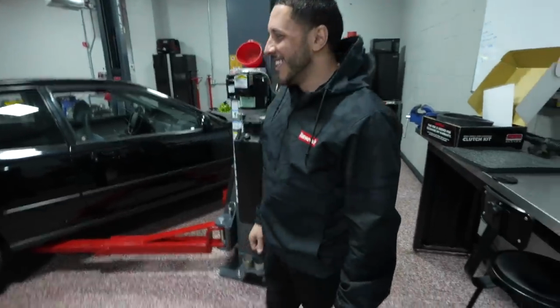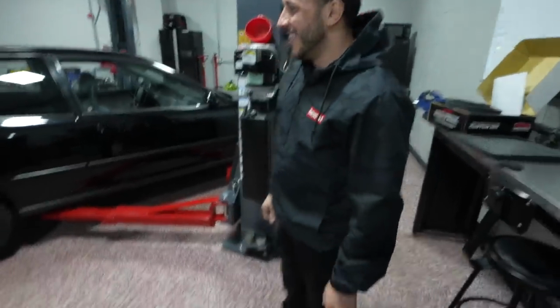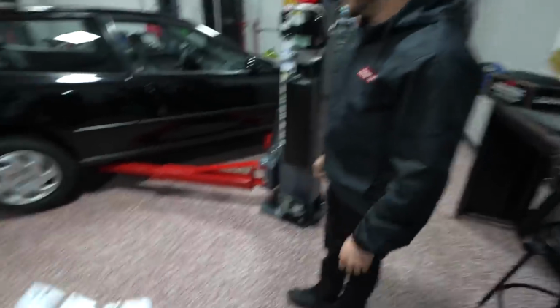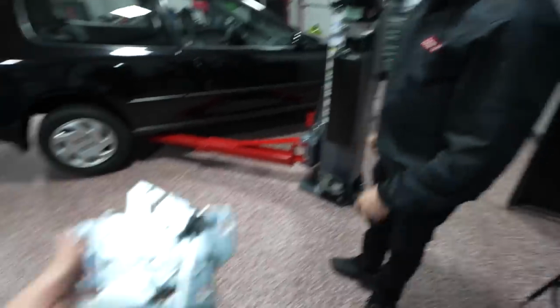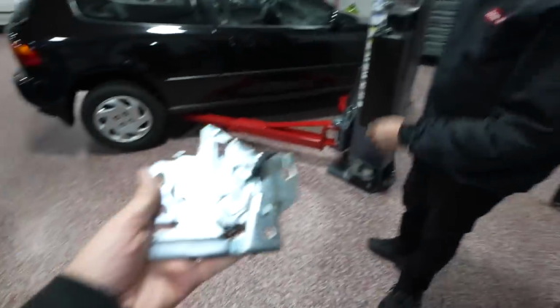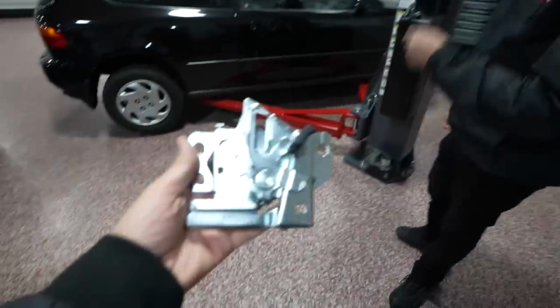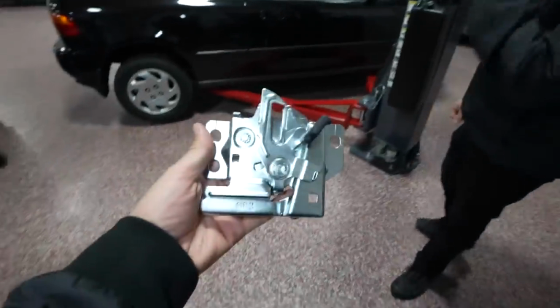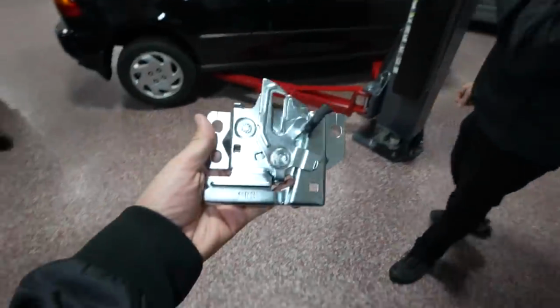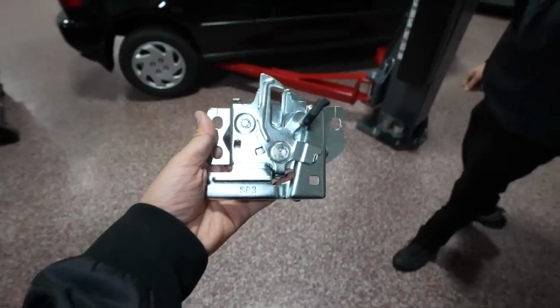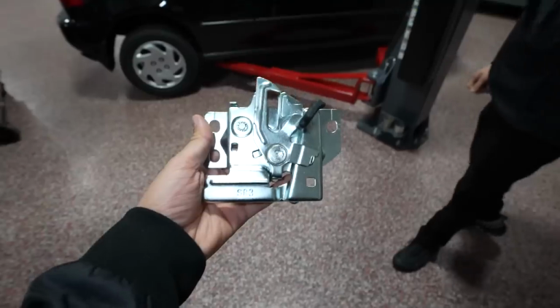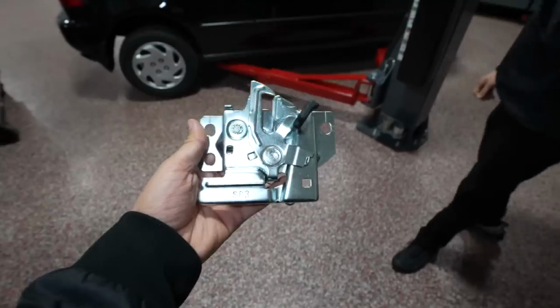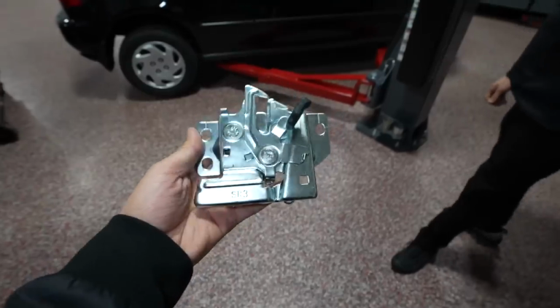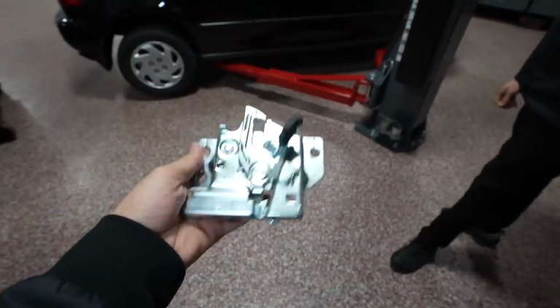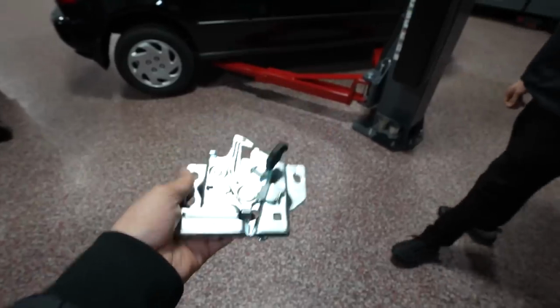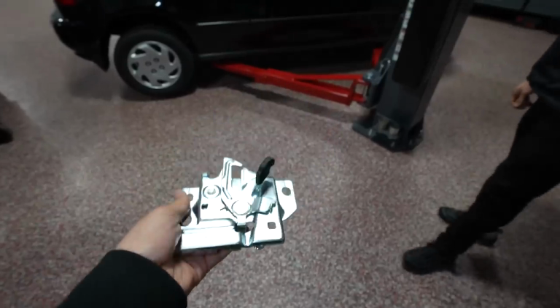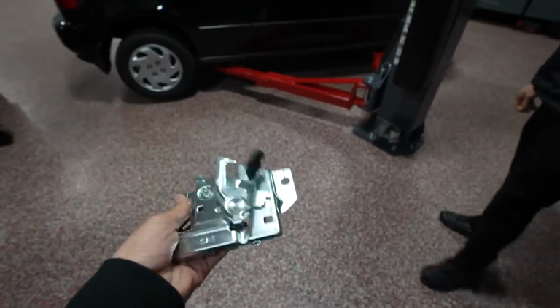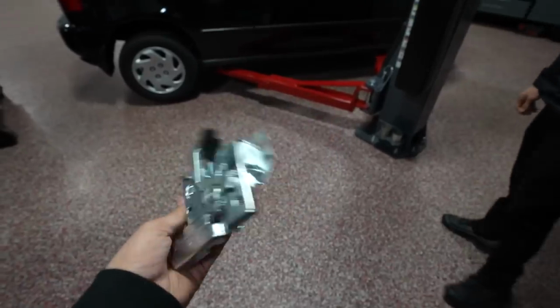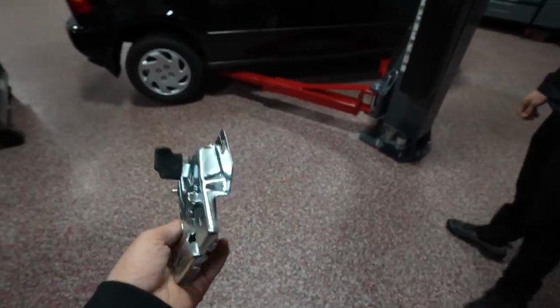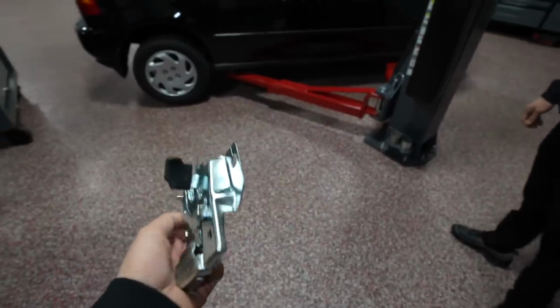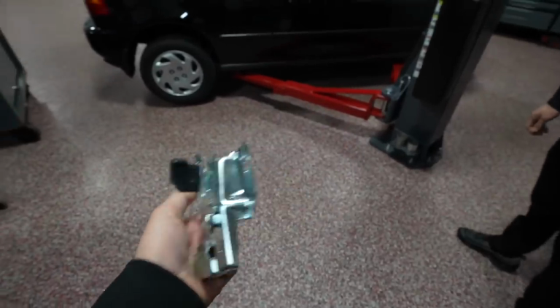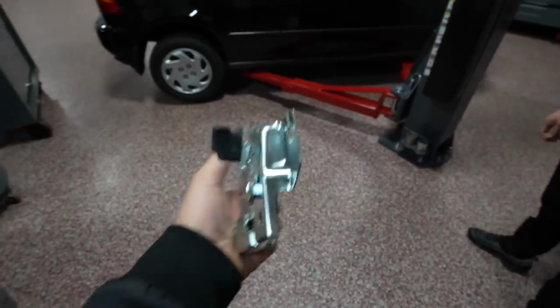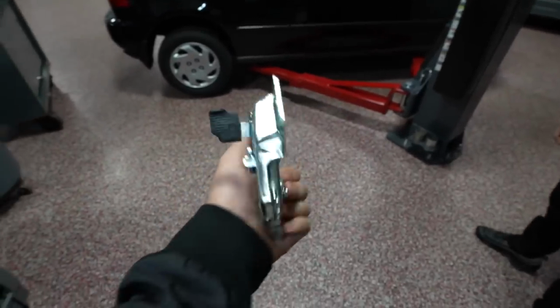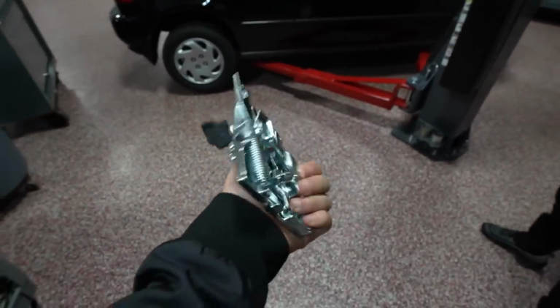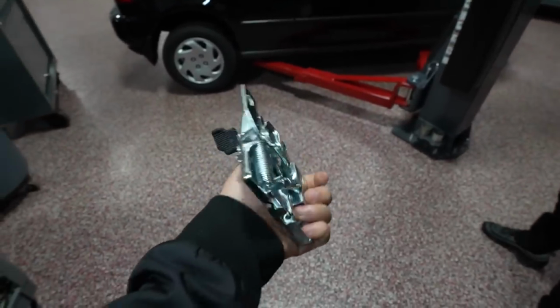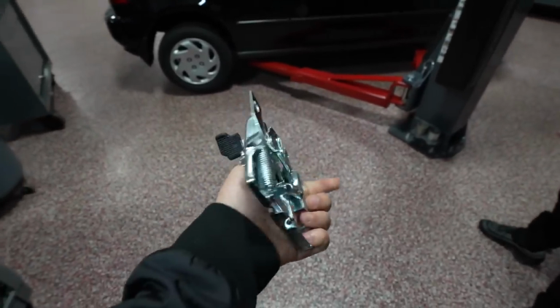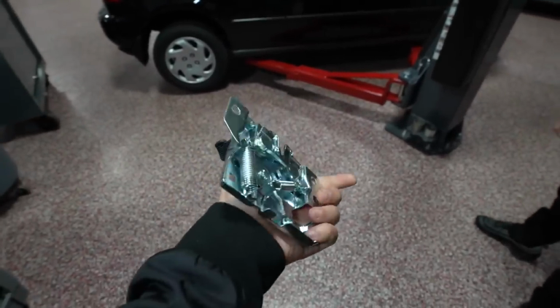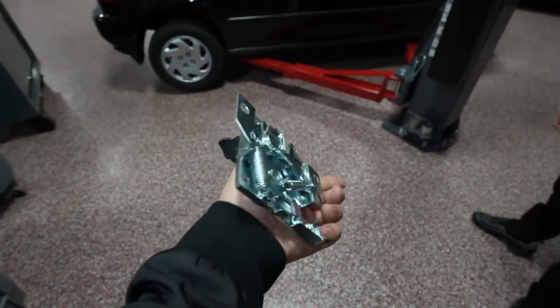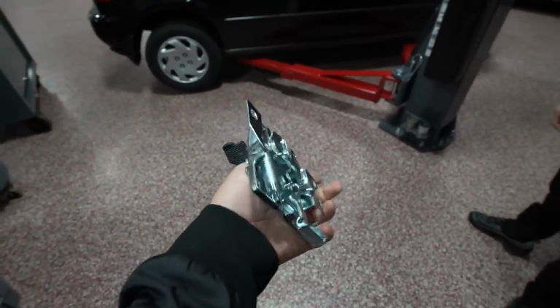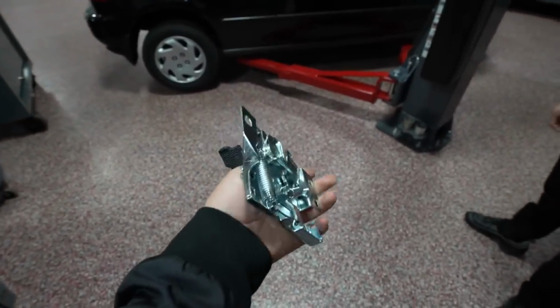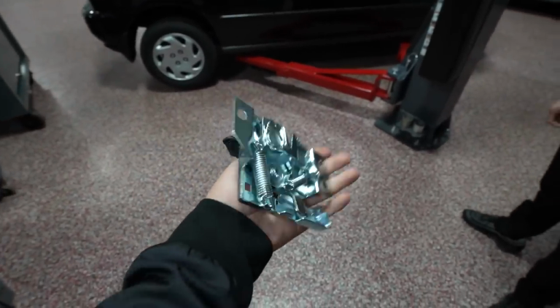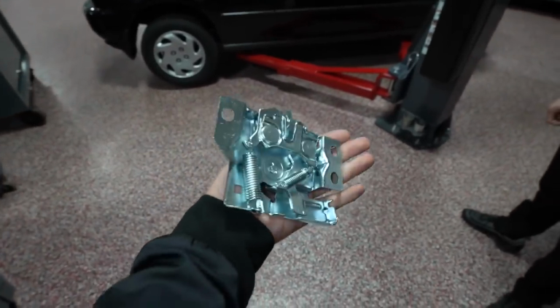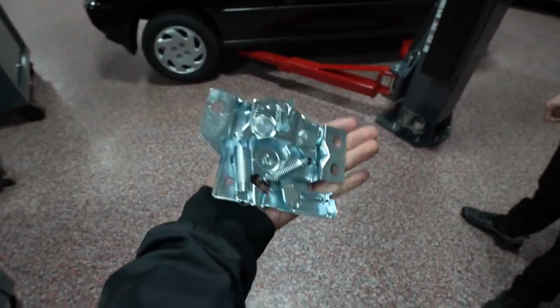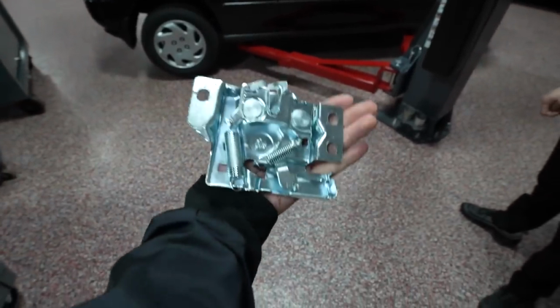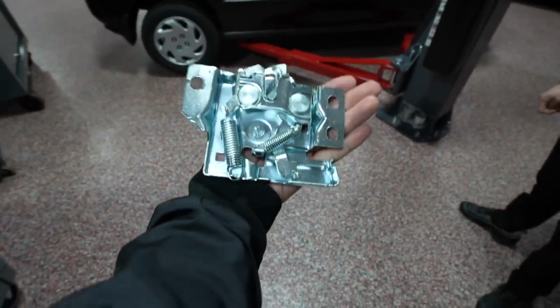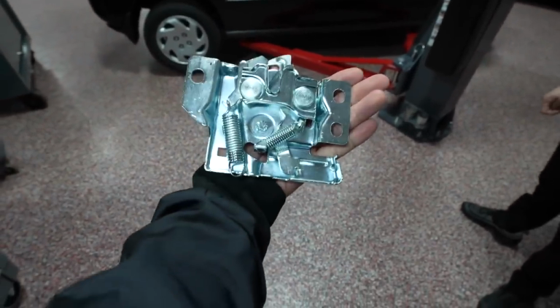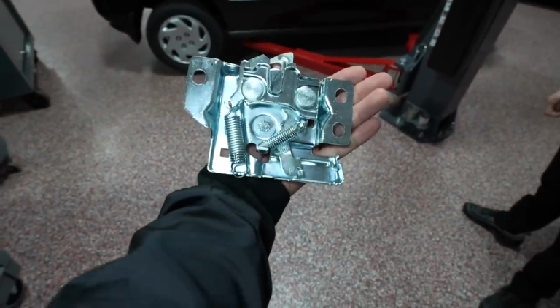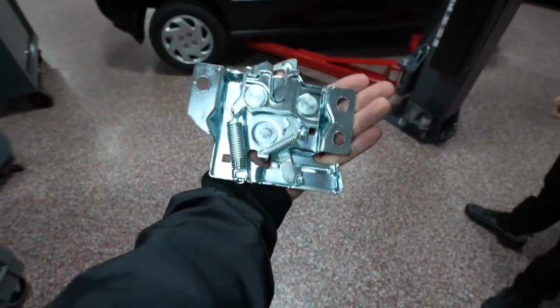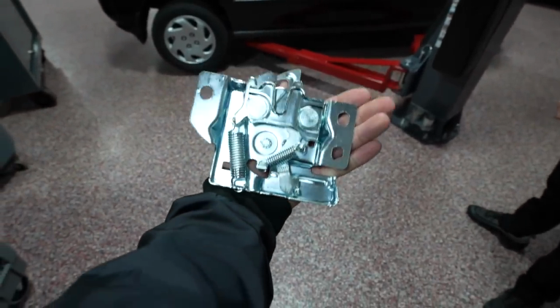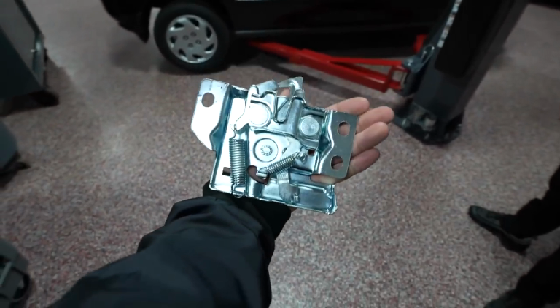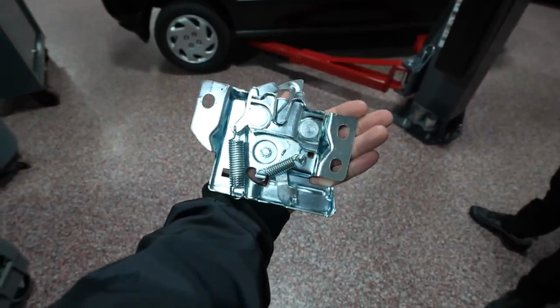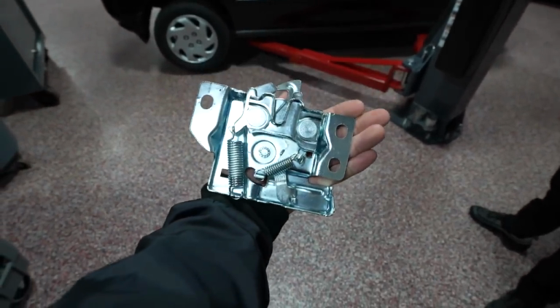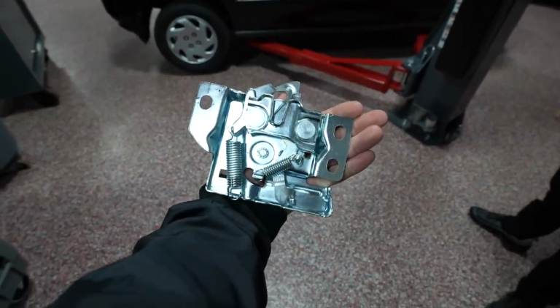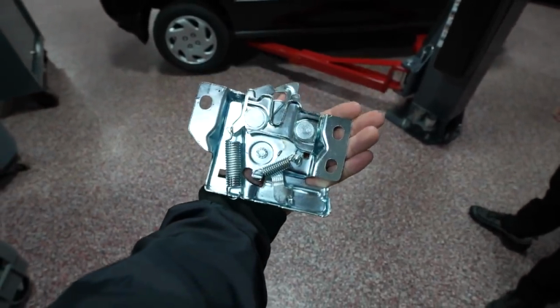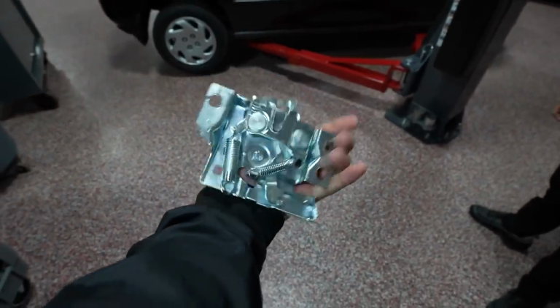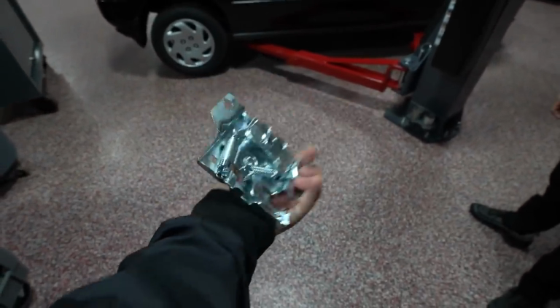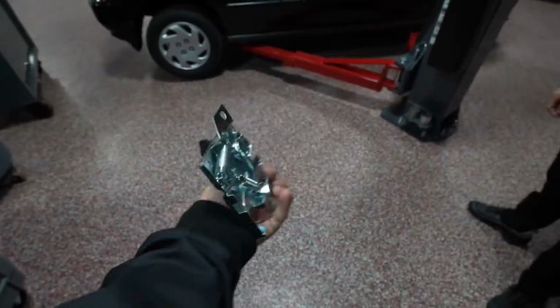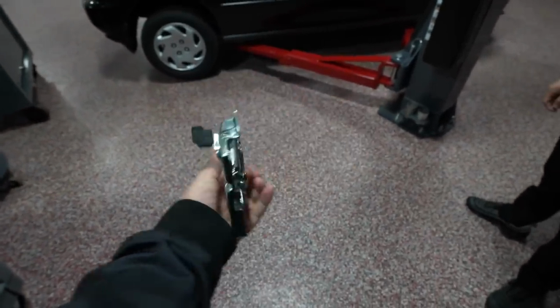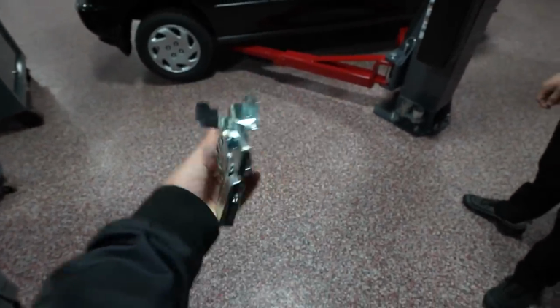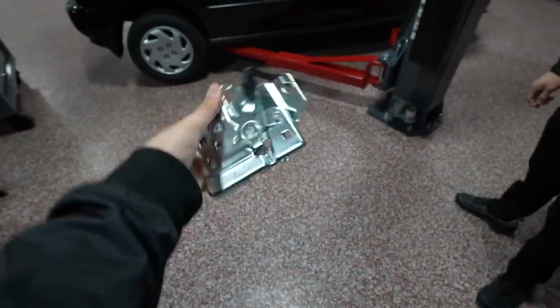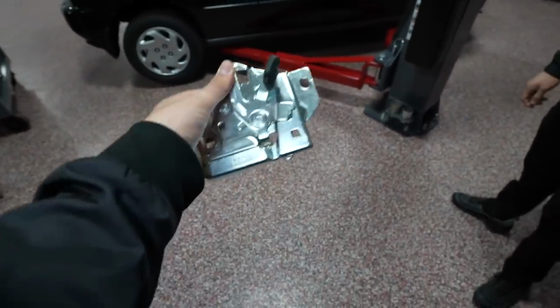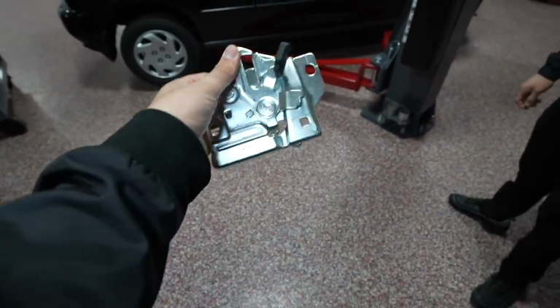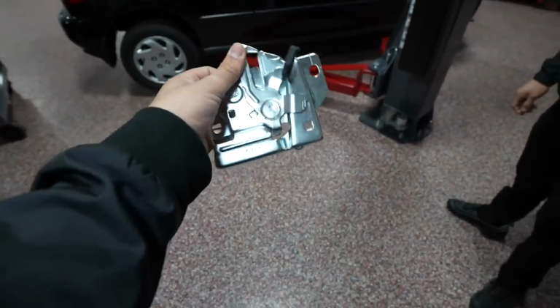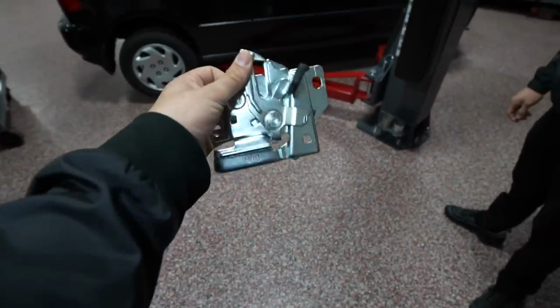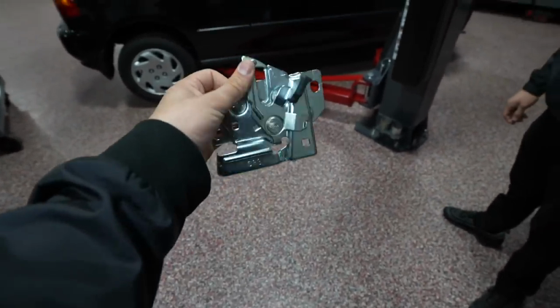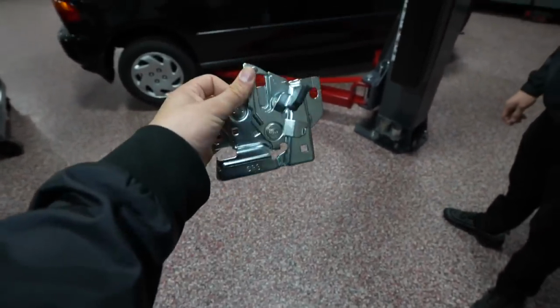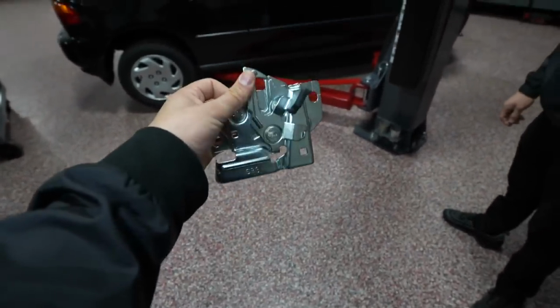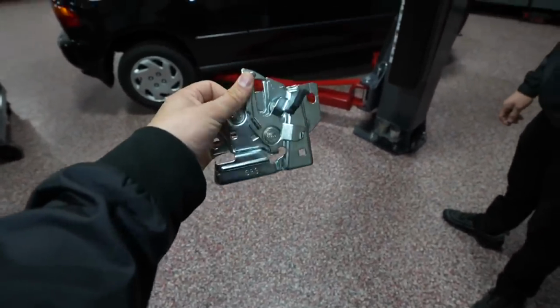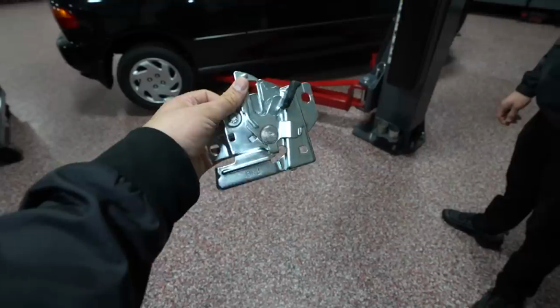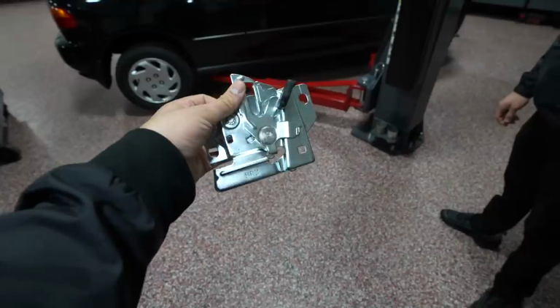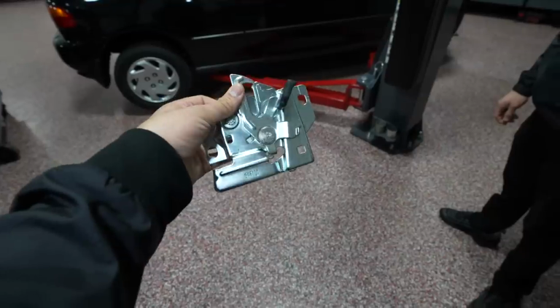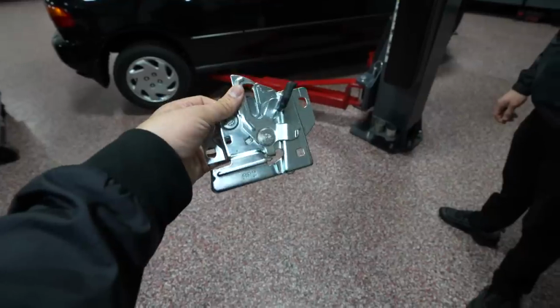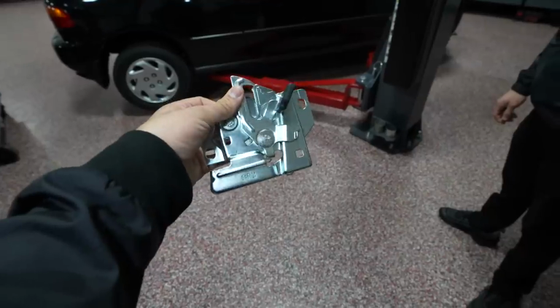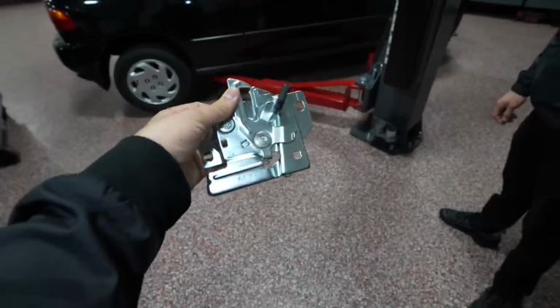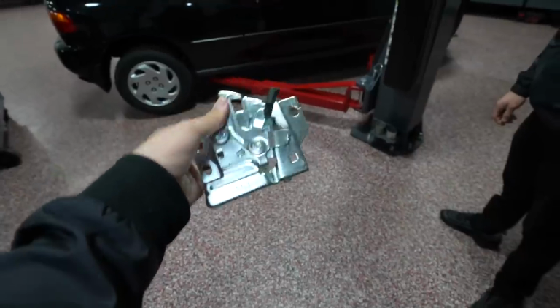Look at this — it's hard to find a clean hood latch because you can't get them at the dealership anymore.